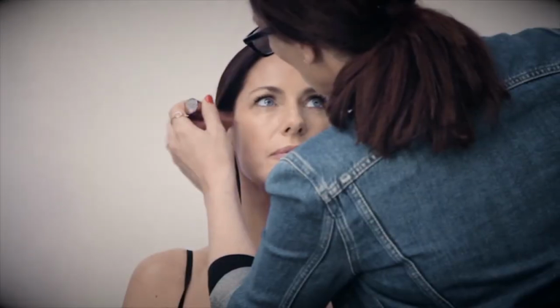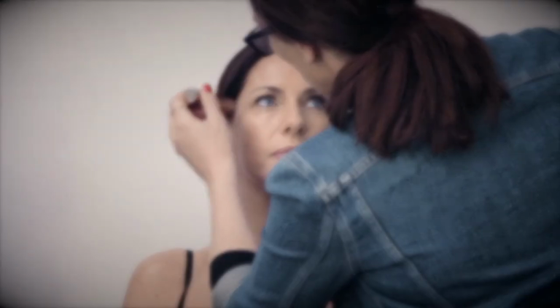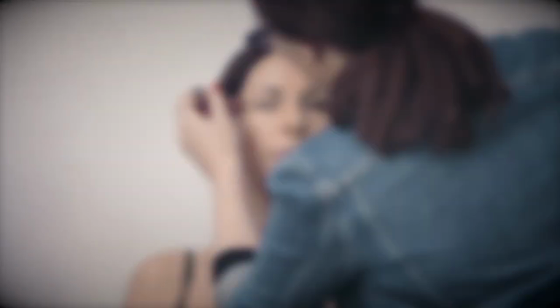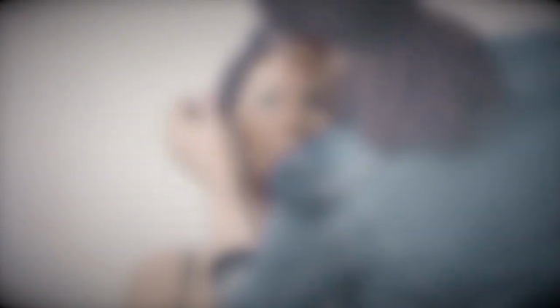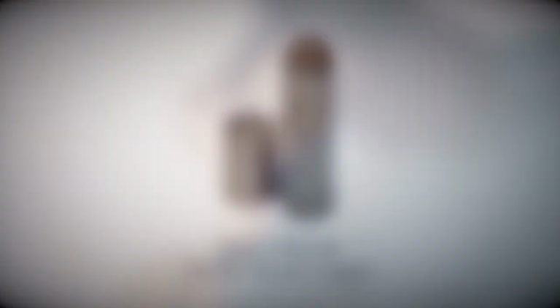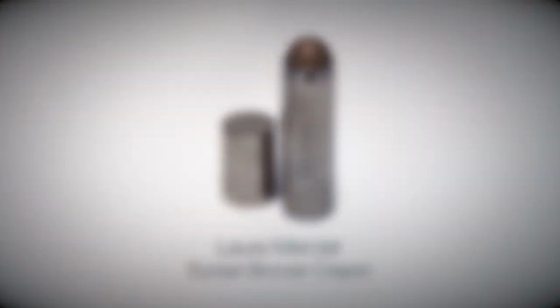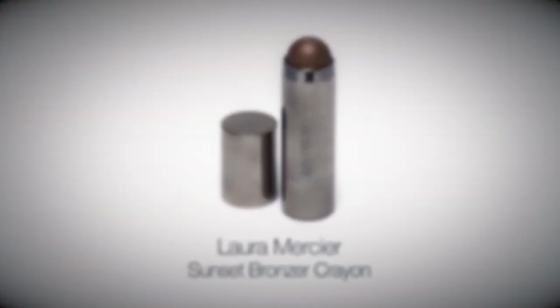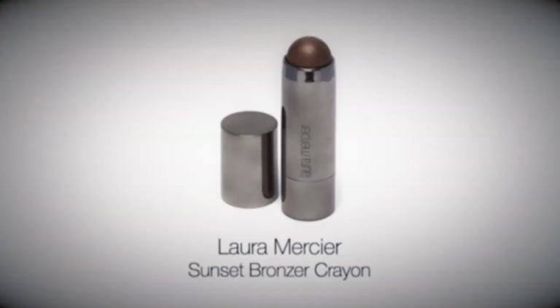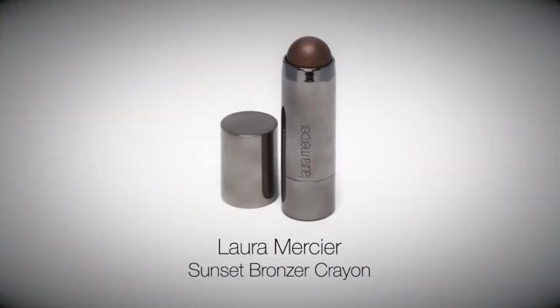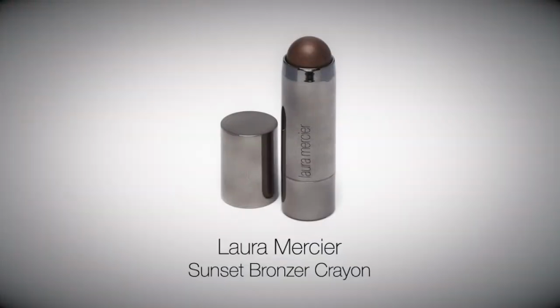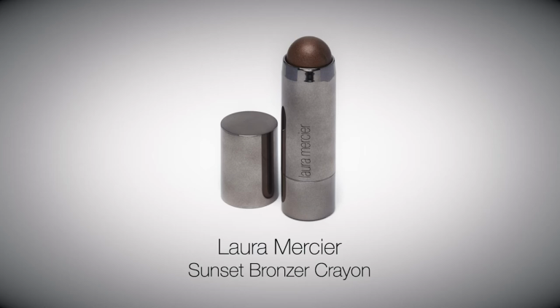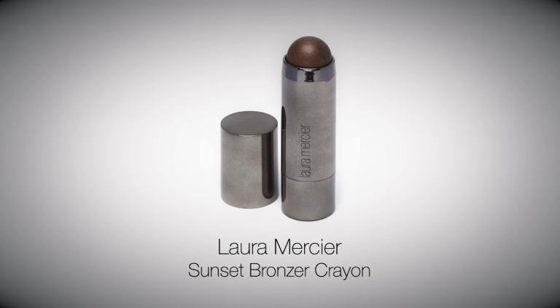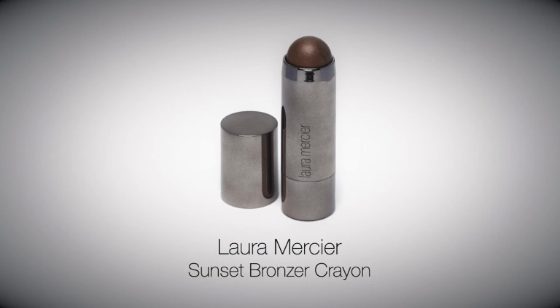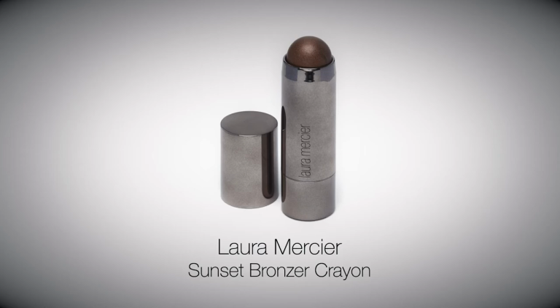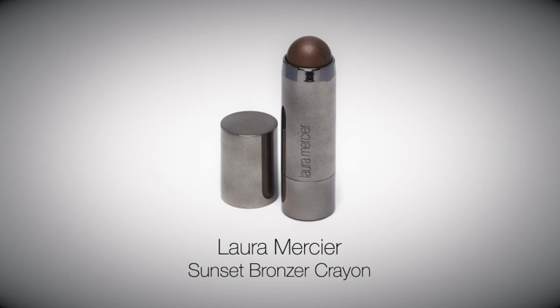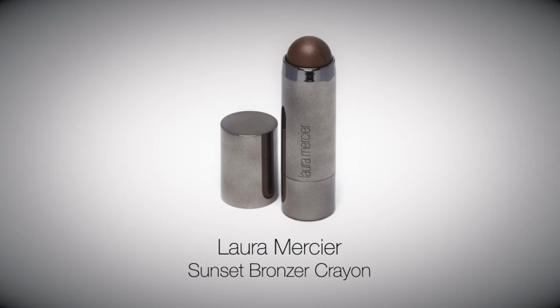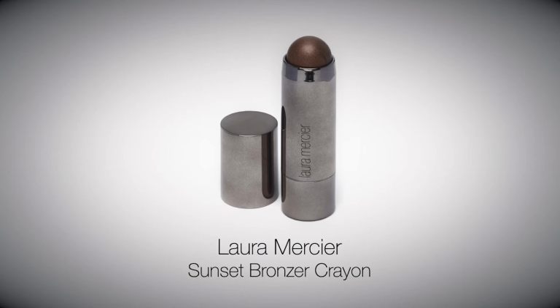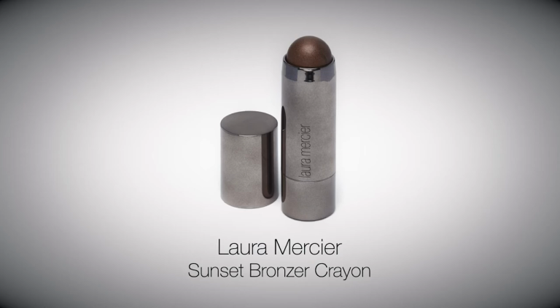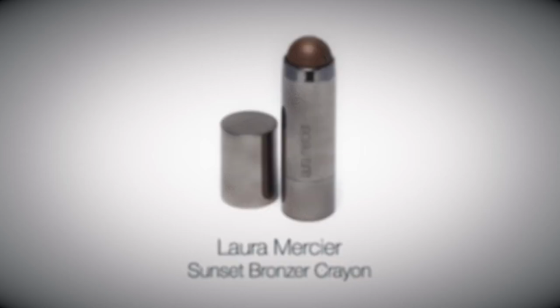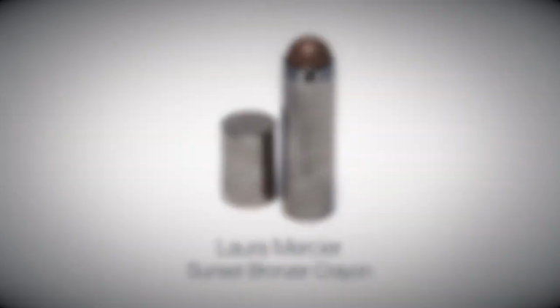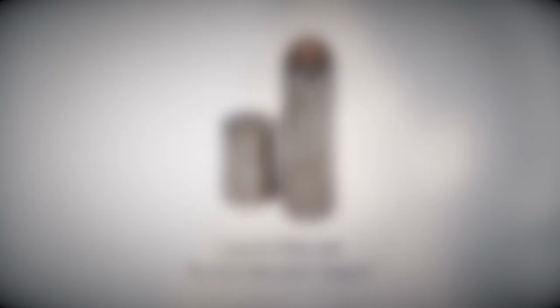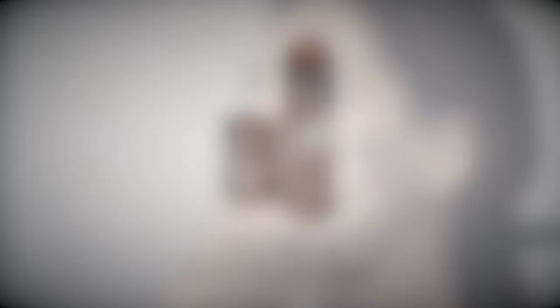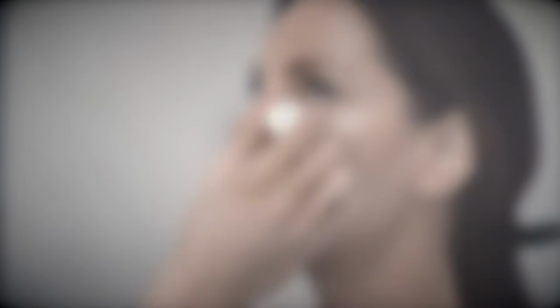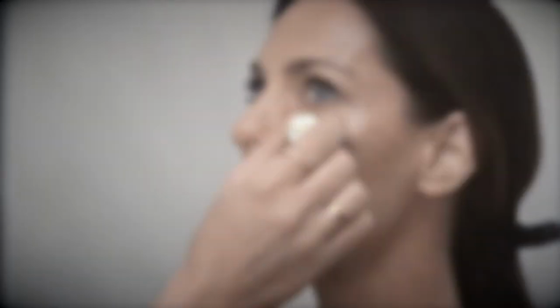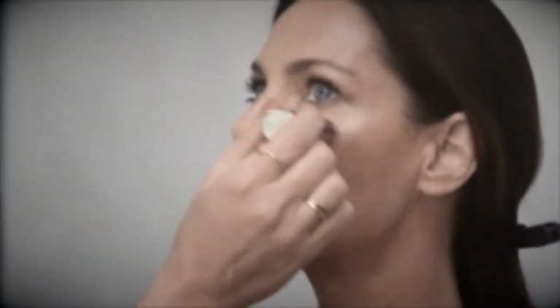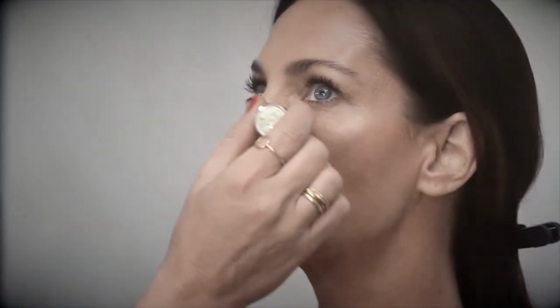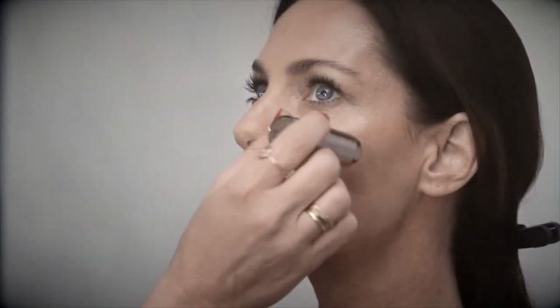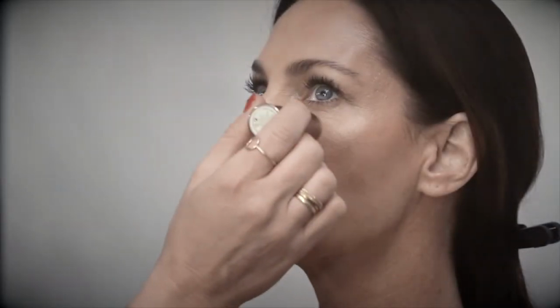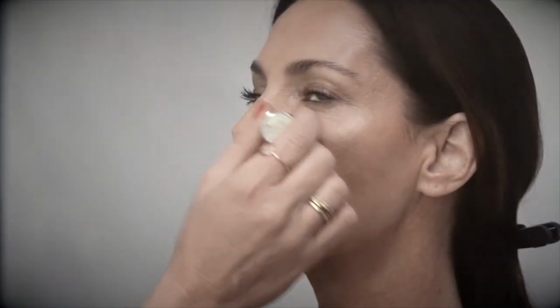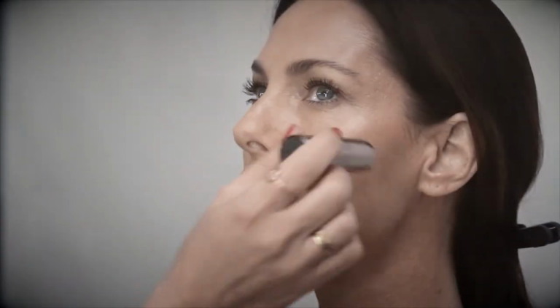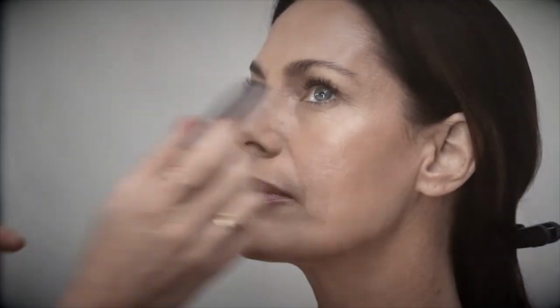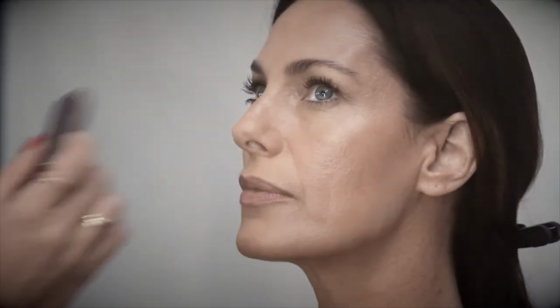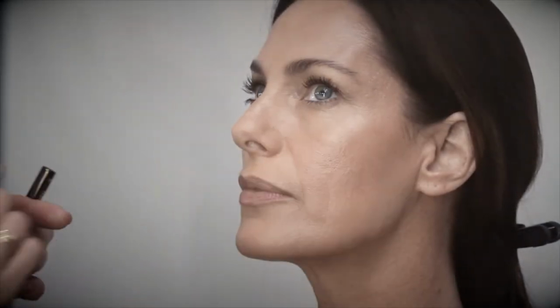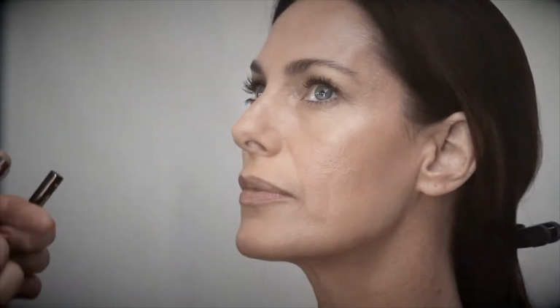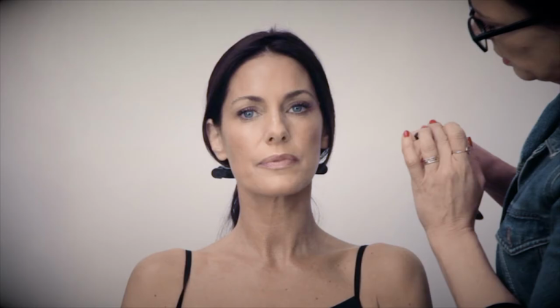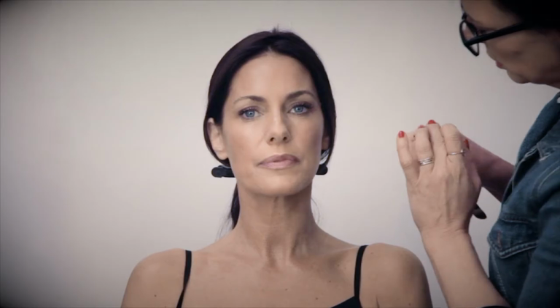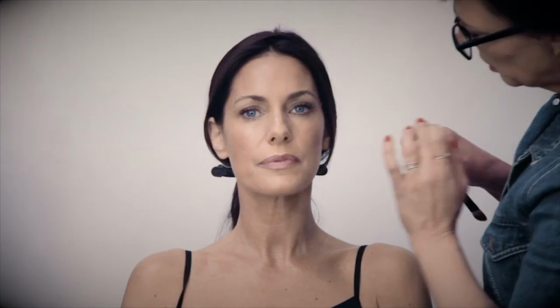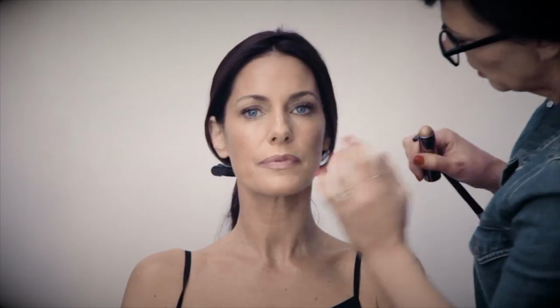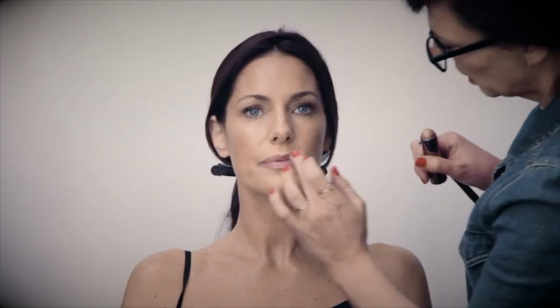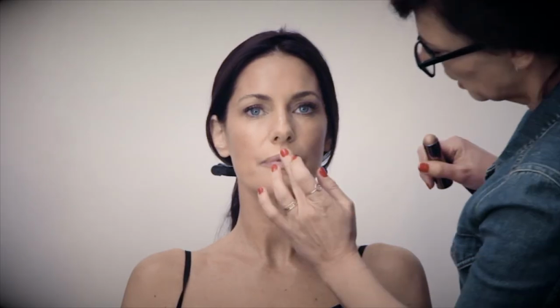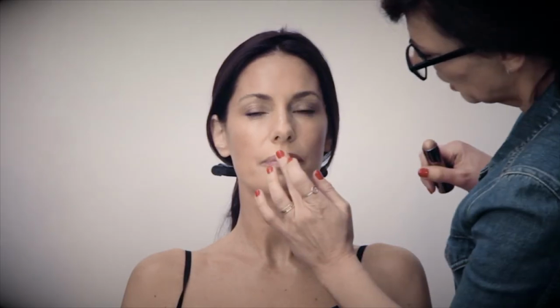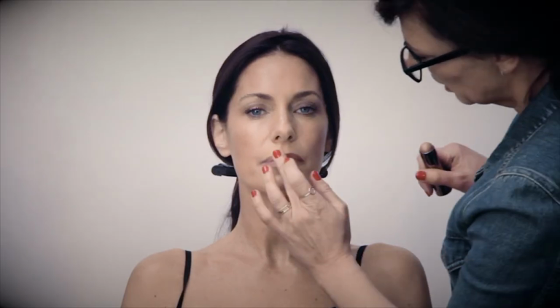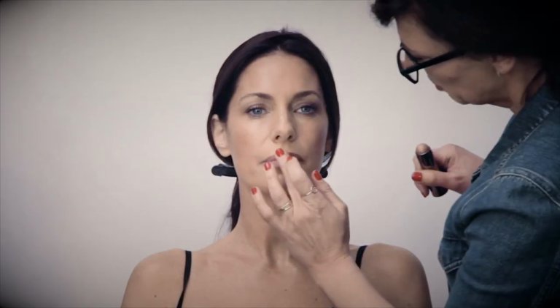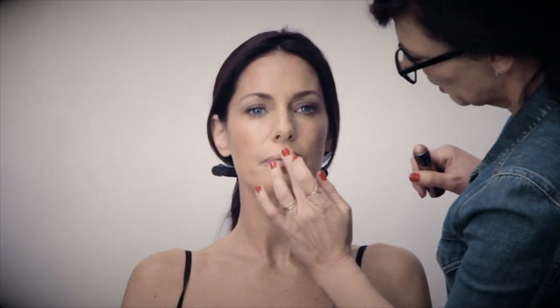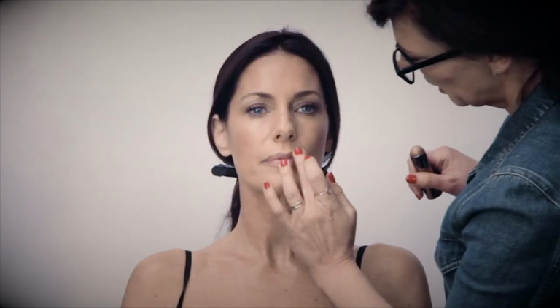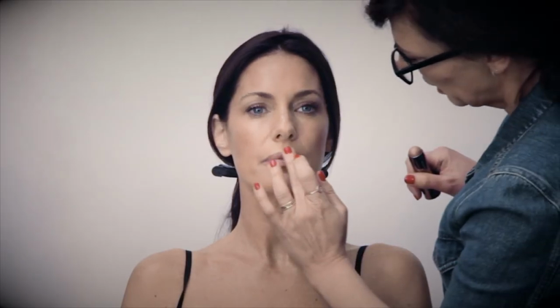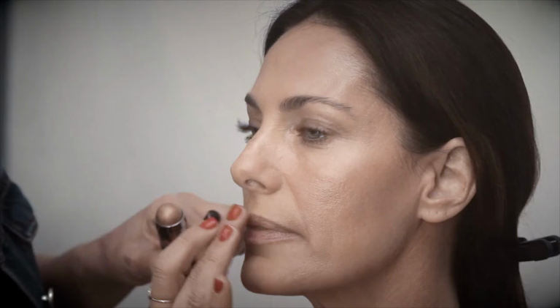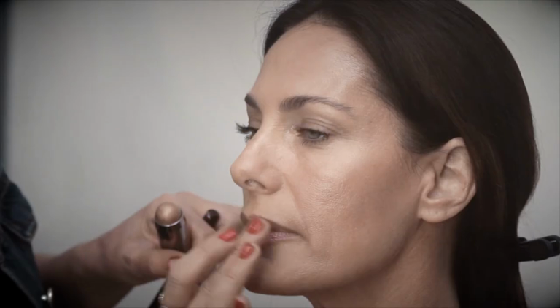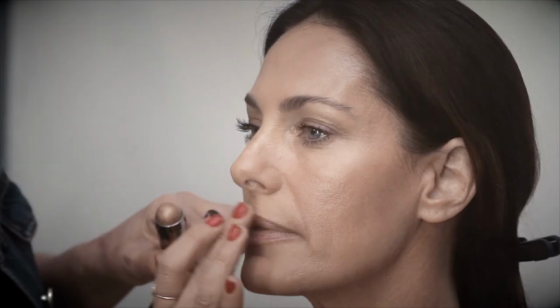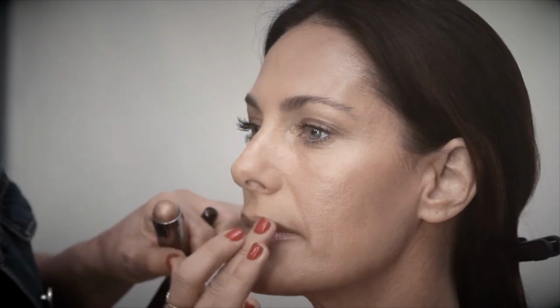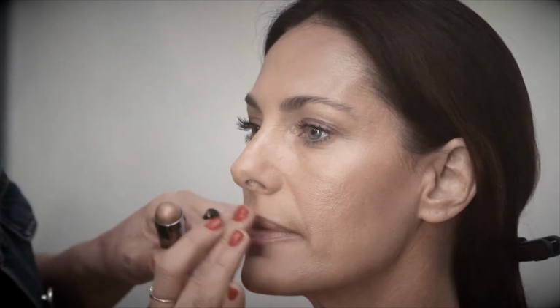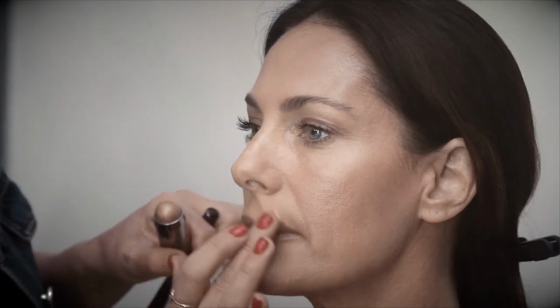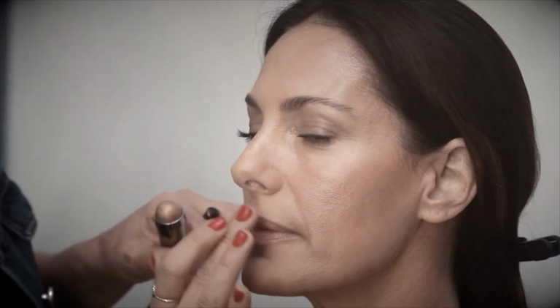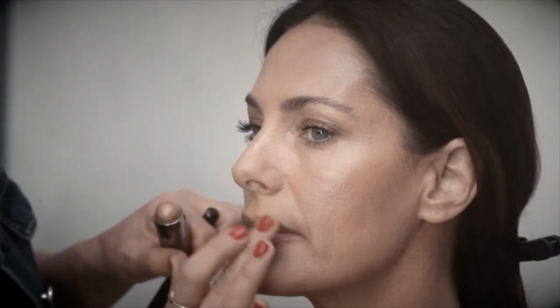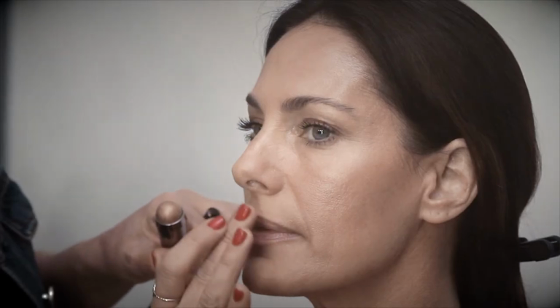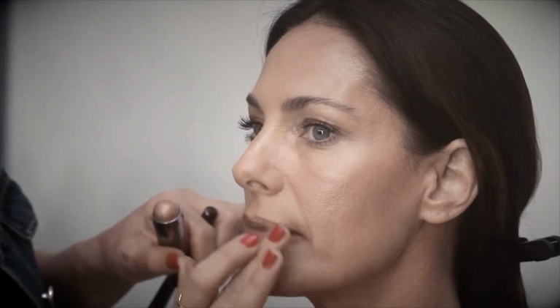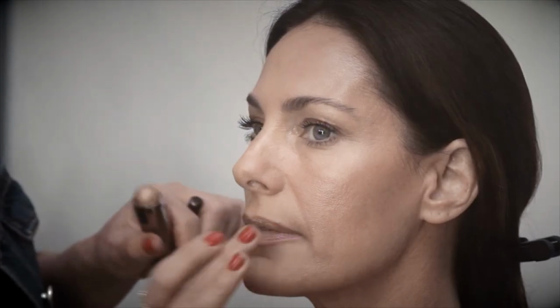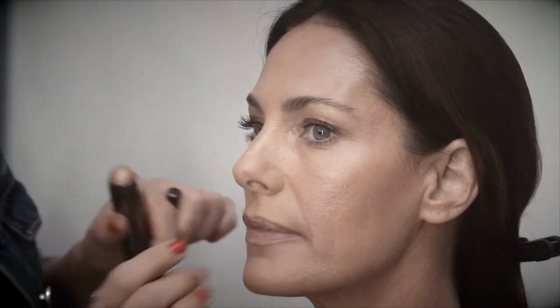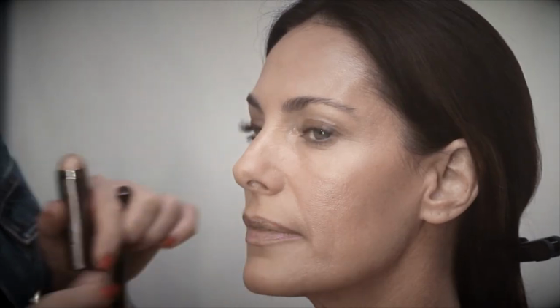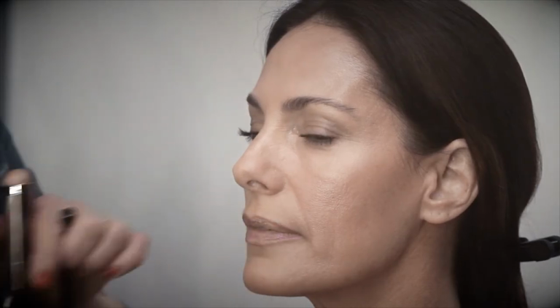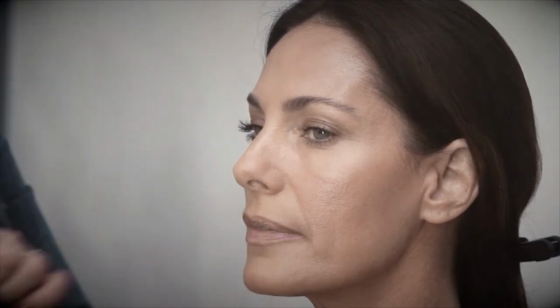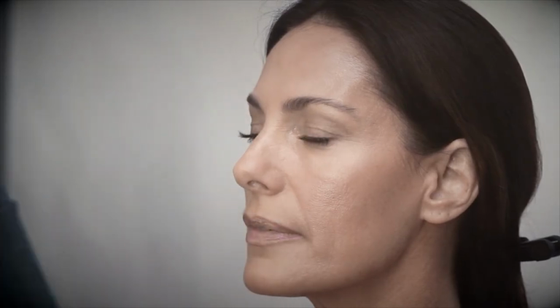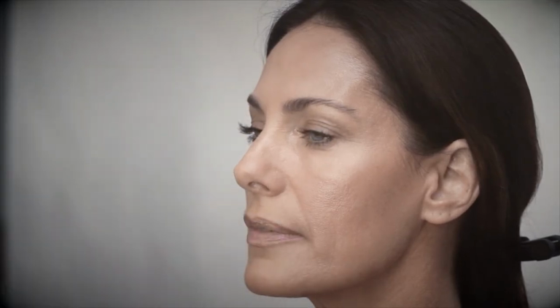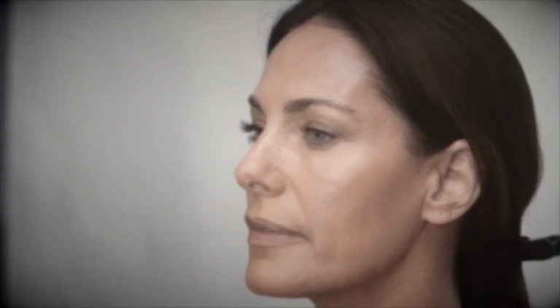Apply Laura Mercier Sunset Bronzer Crayon to the top of the cheekbones and on the cupid's bow to create a subtle highlight.